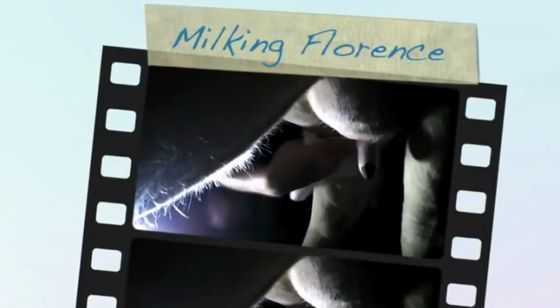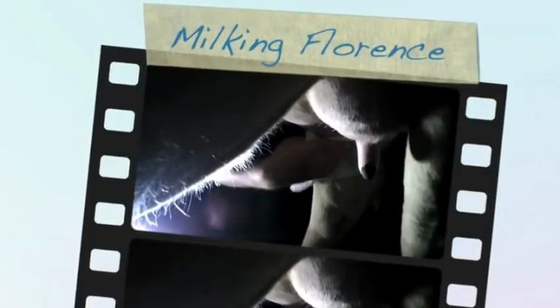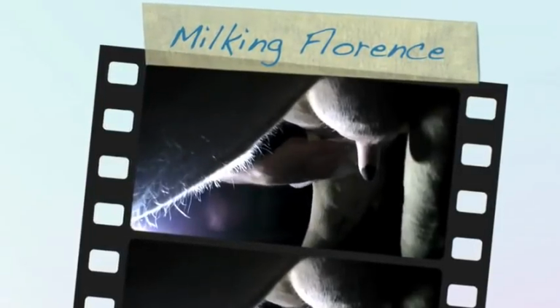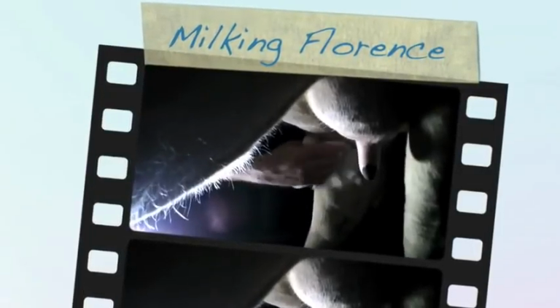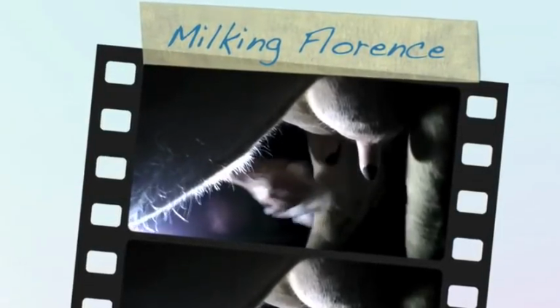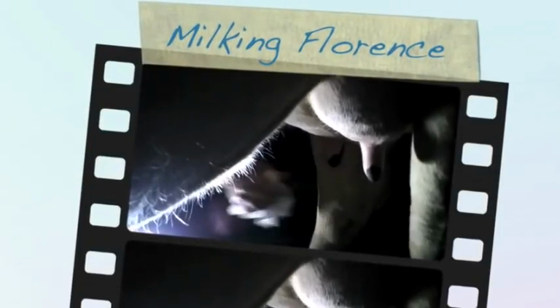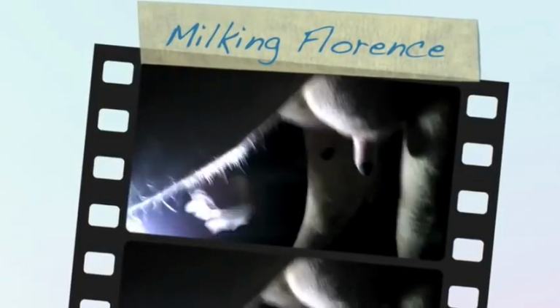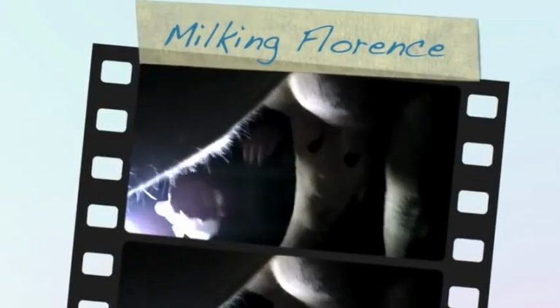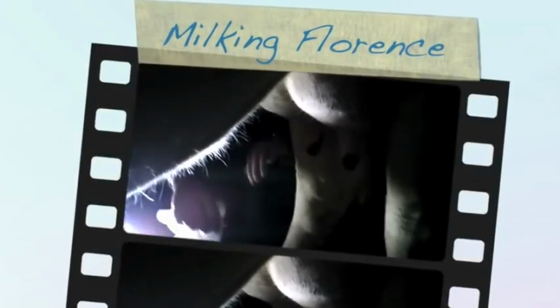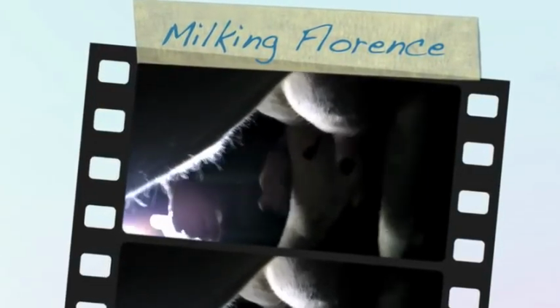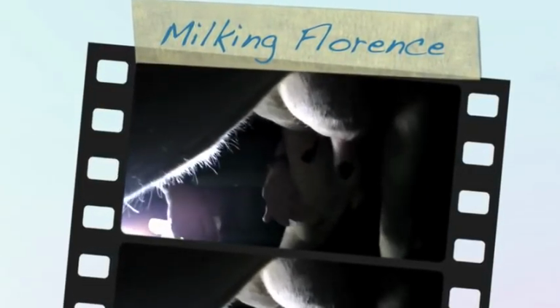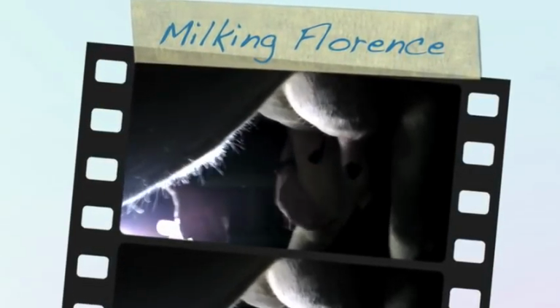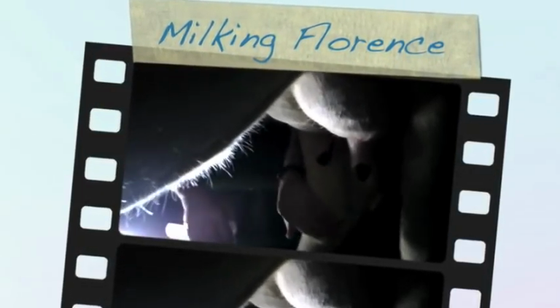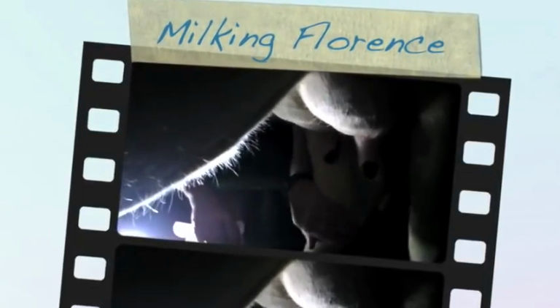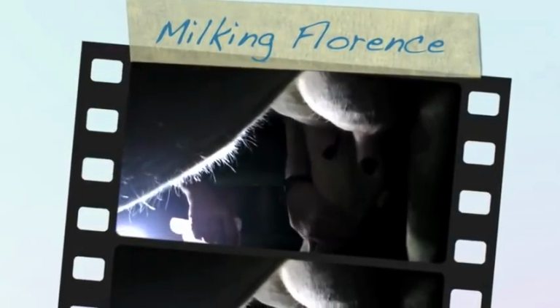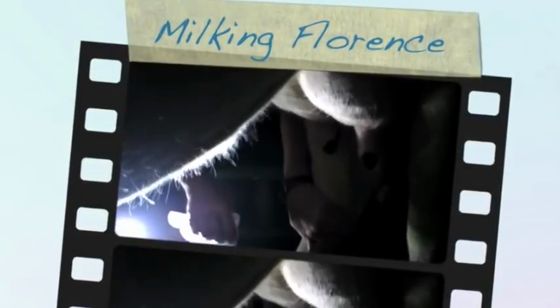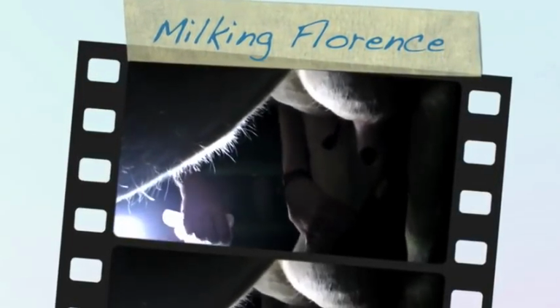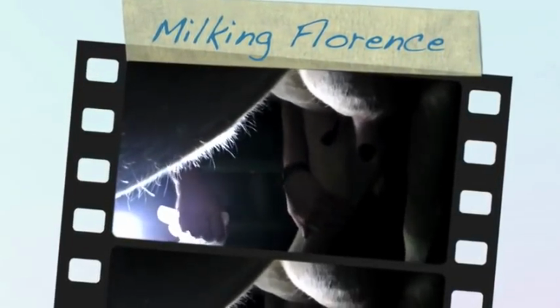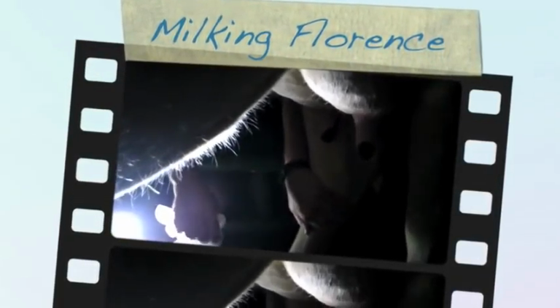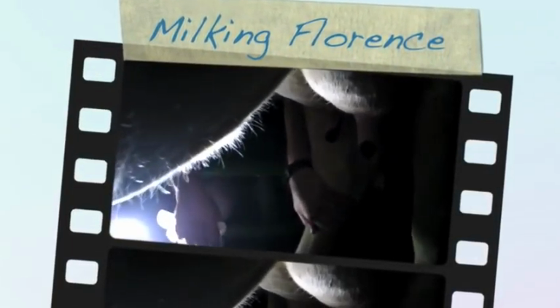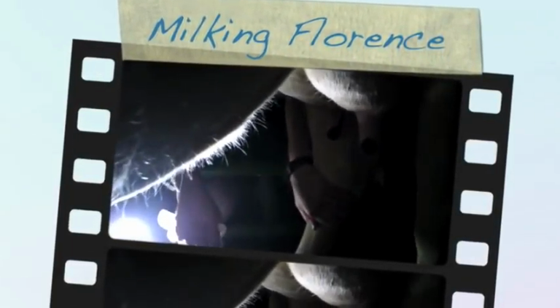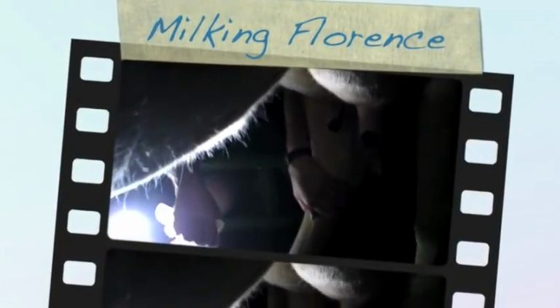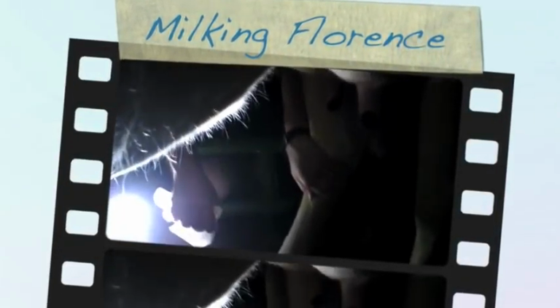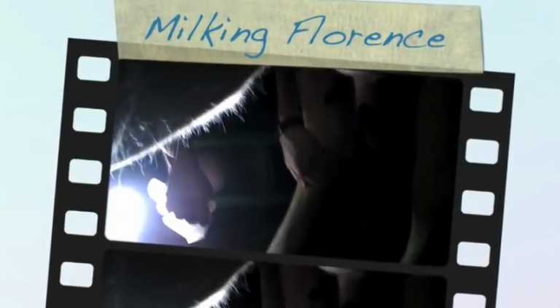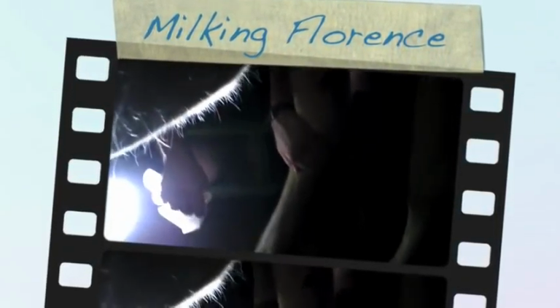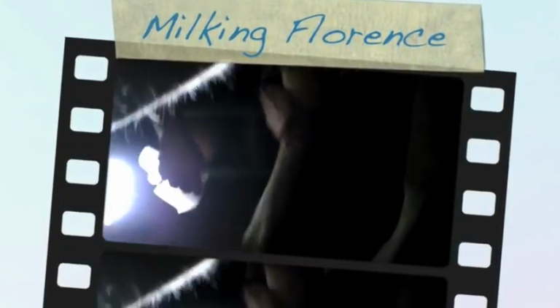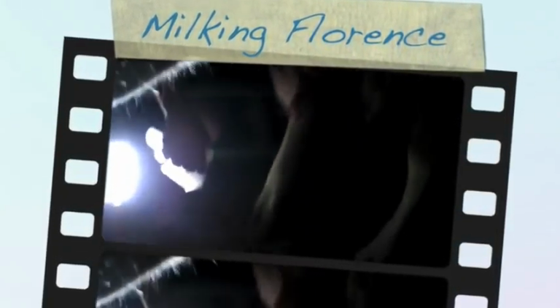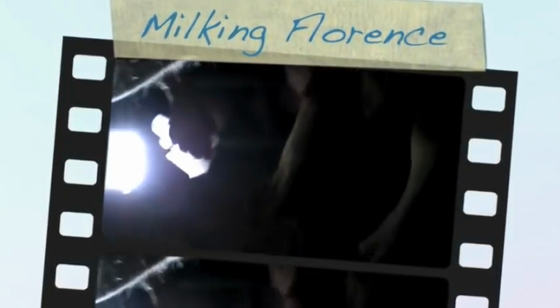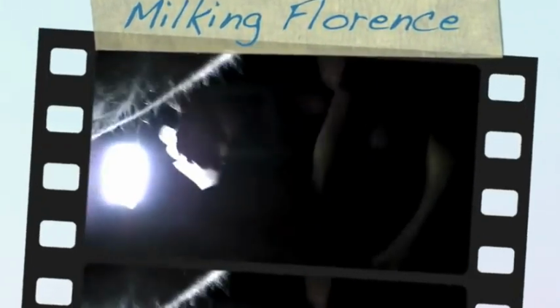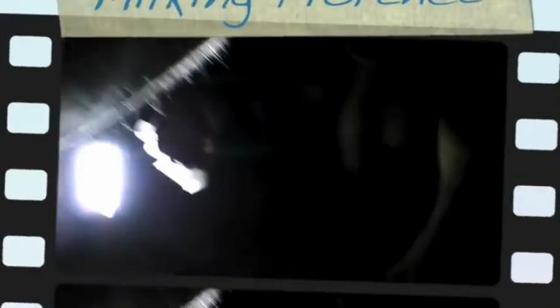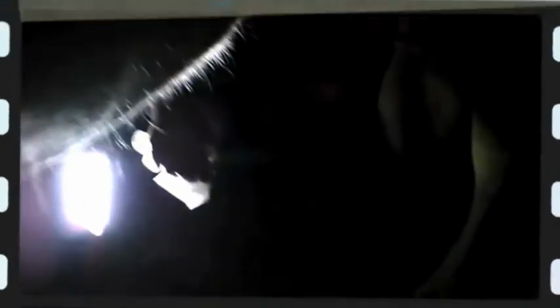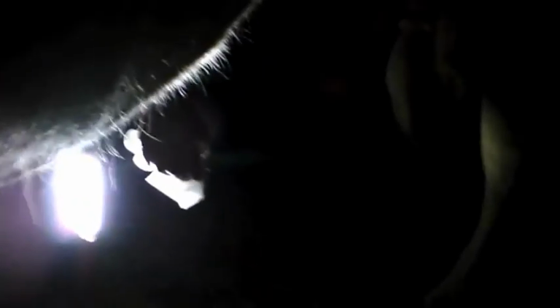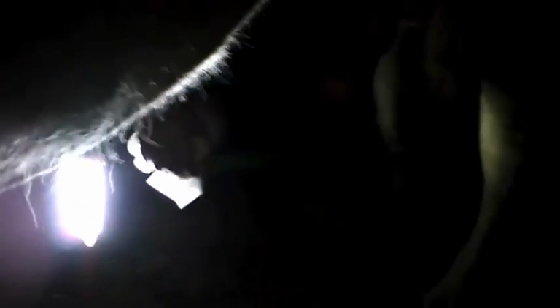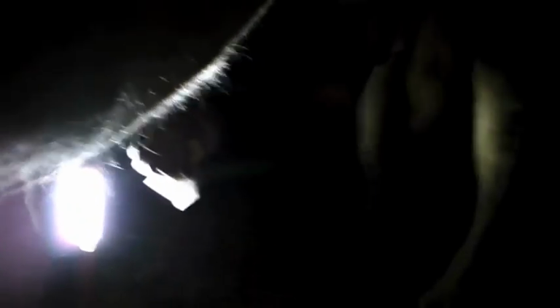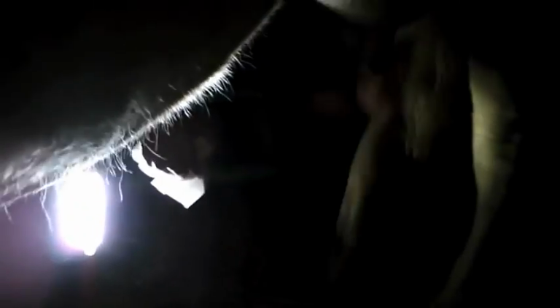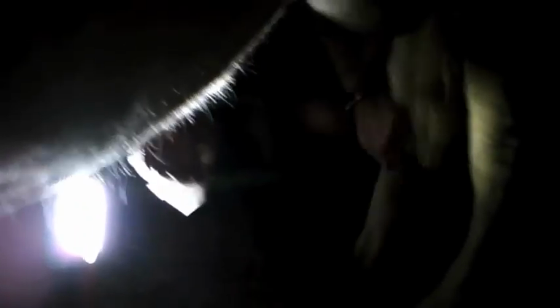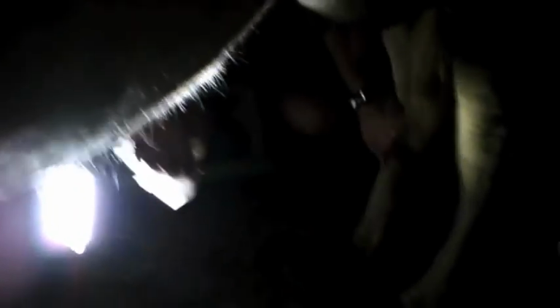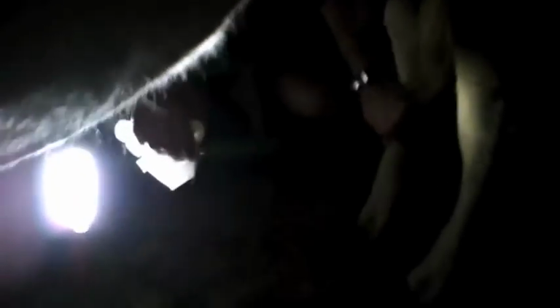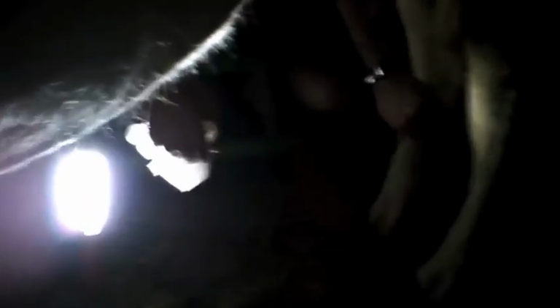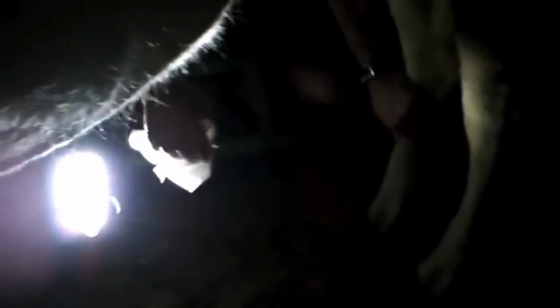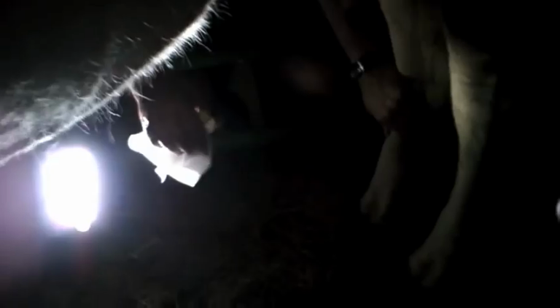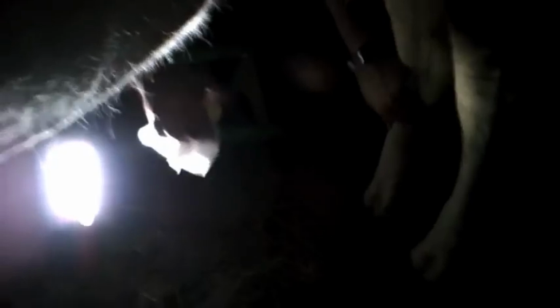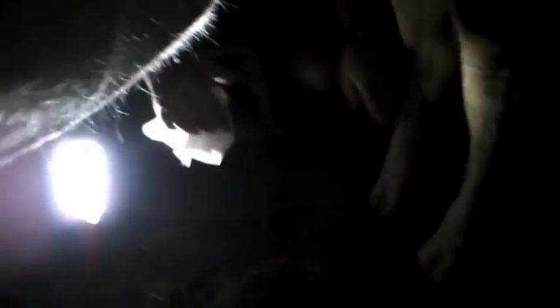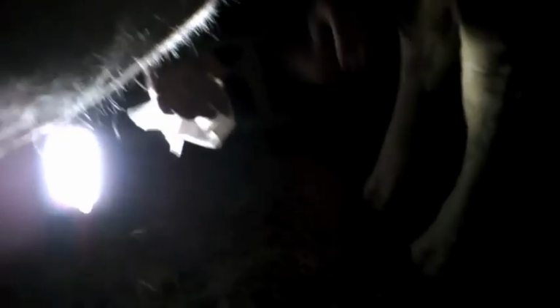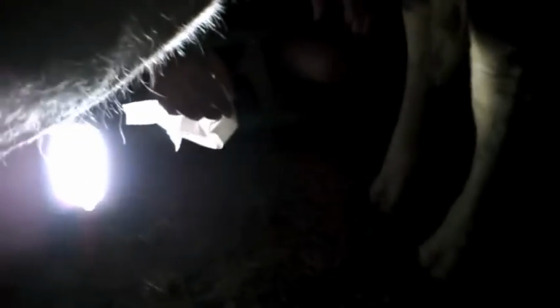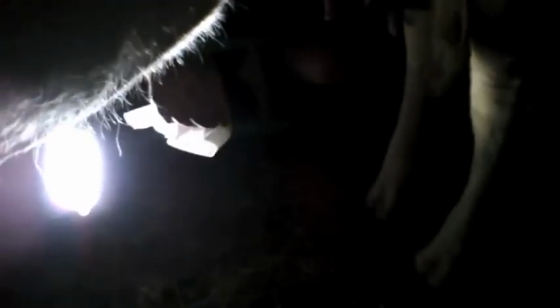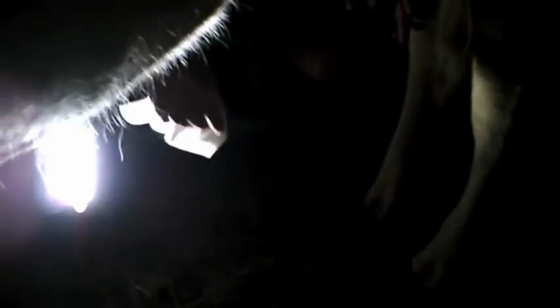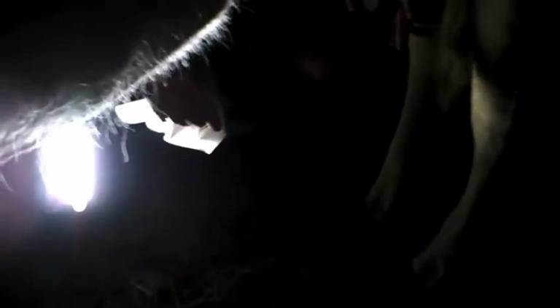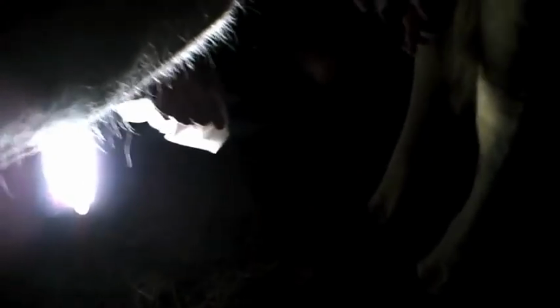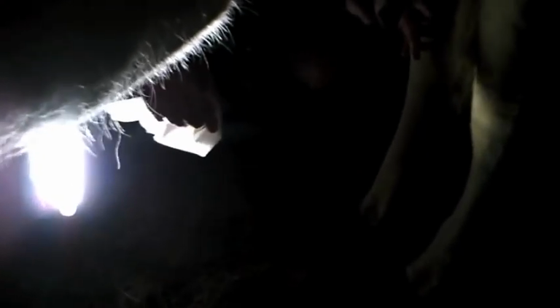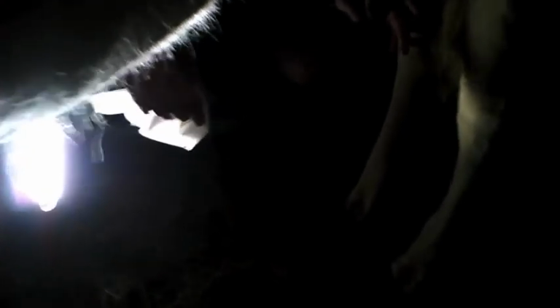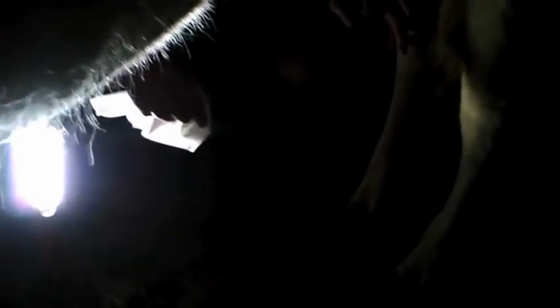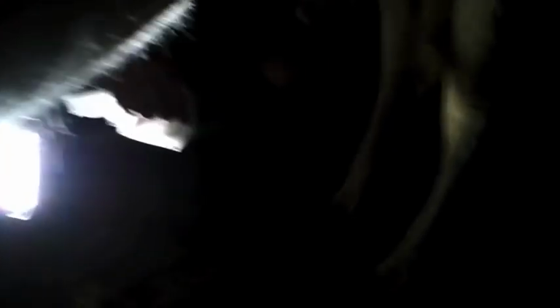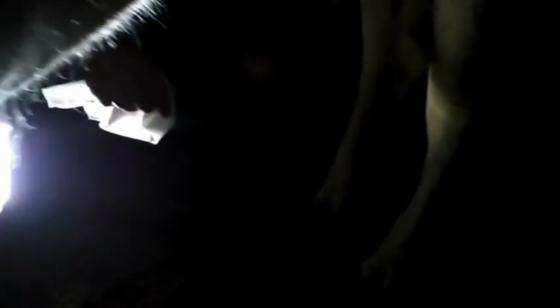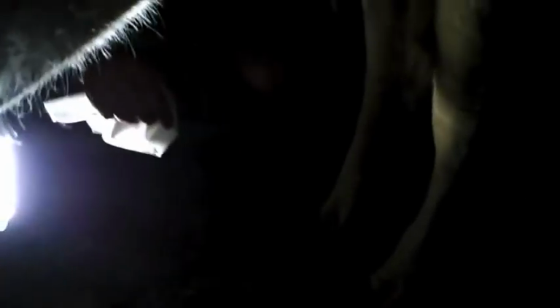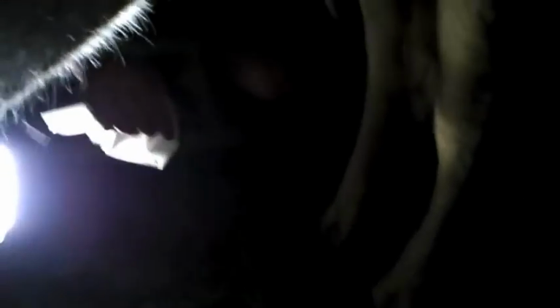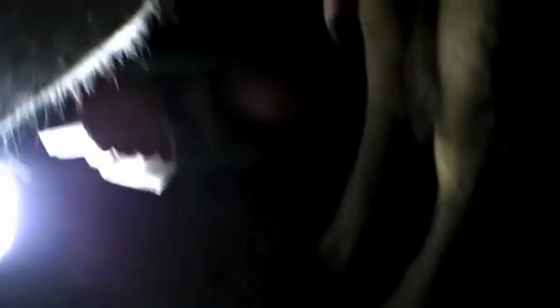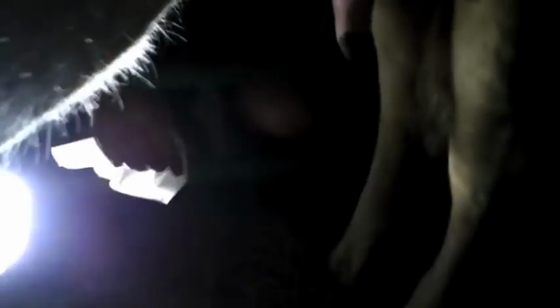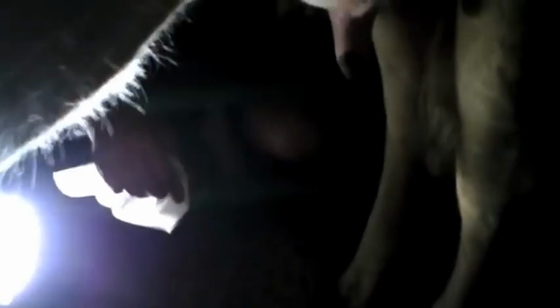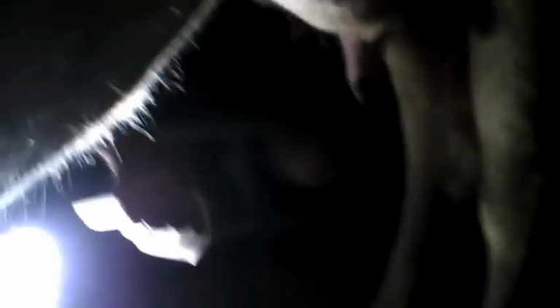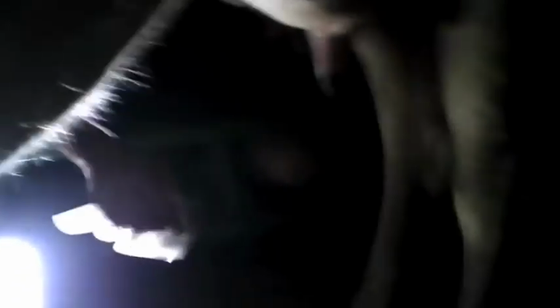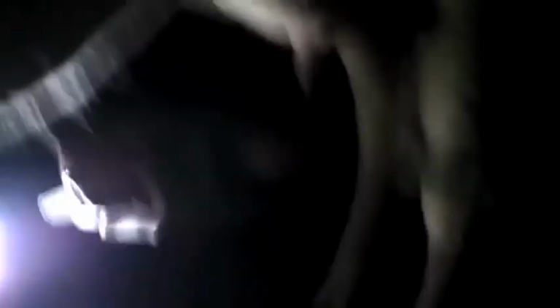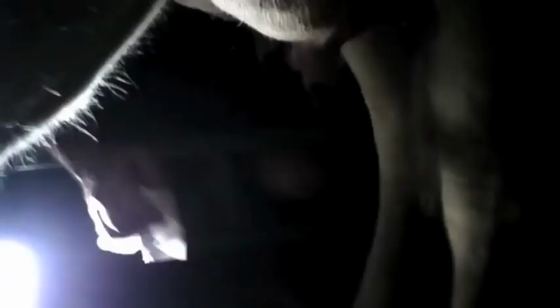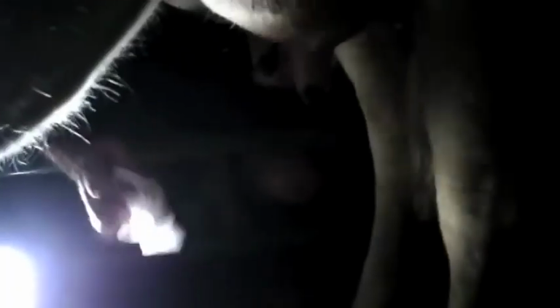Okay, Florence, move this leg, sweetie. Come on. Come on, move your leg. There you go, right there. Very good girl. Good girl.